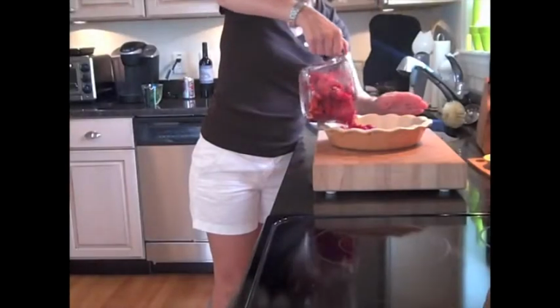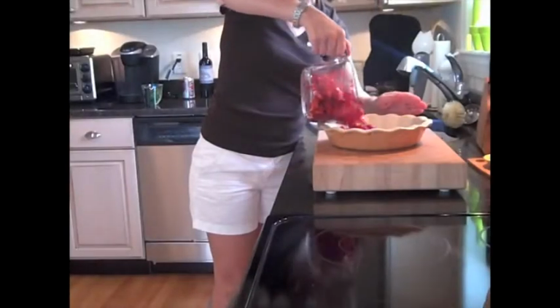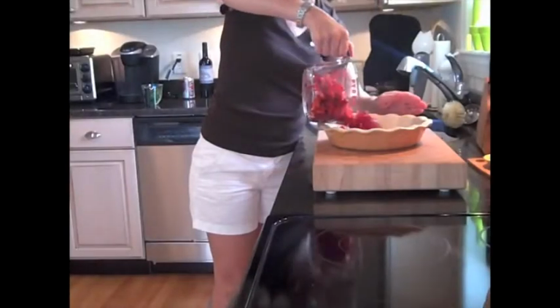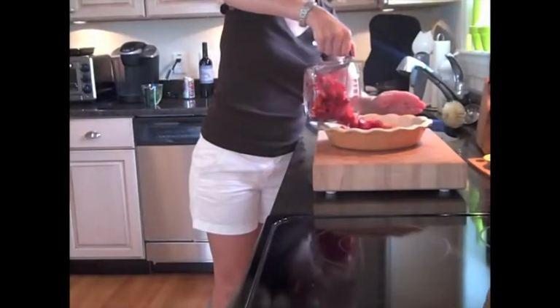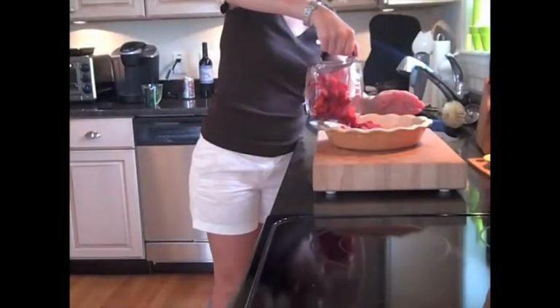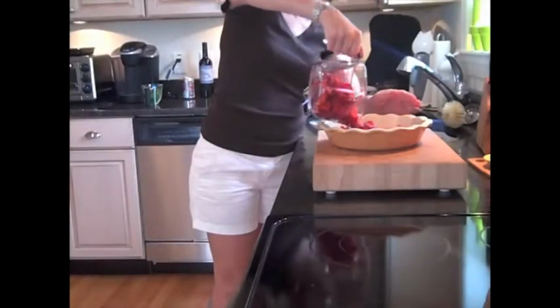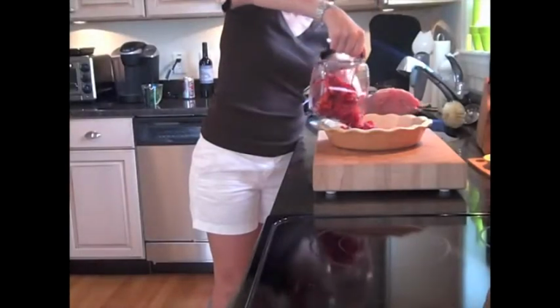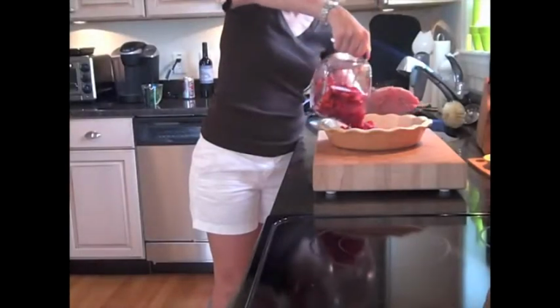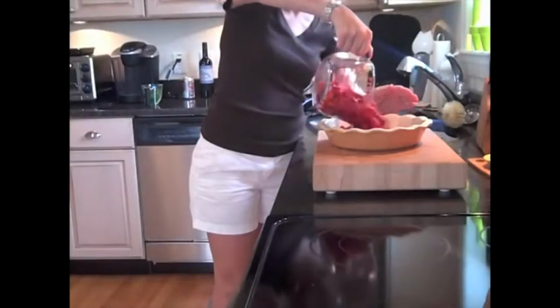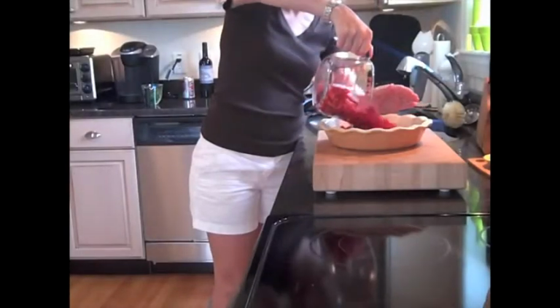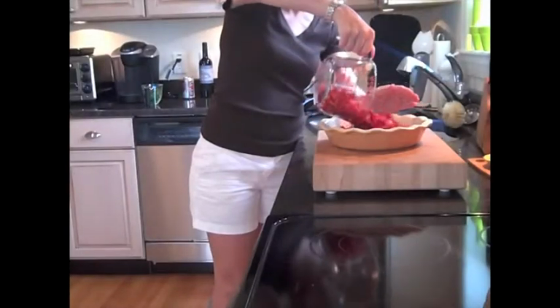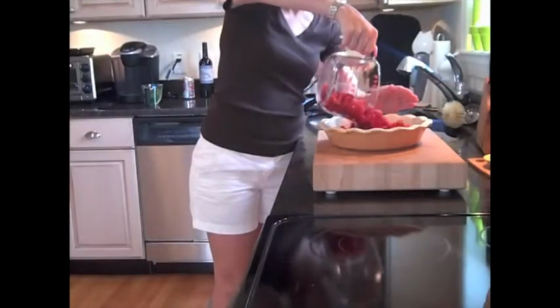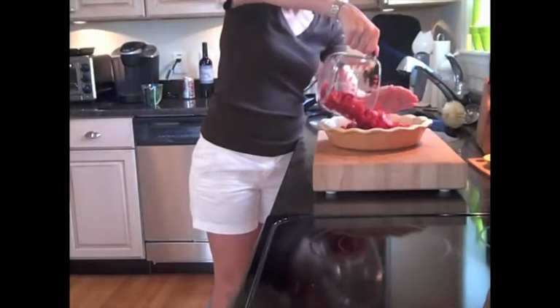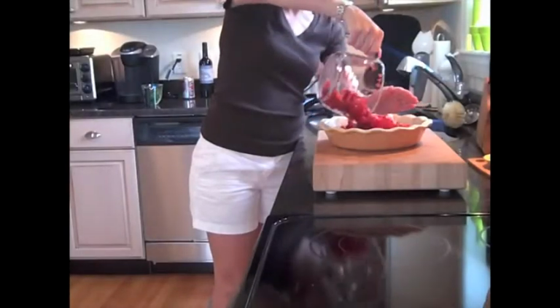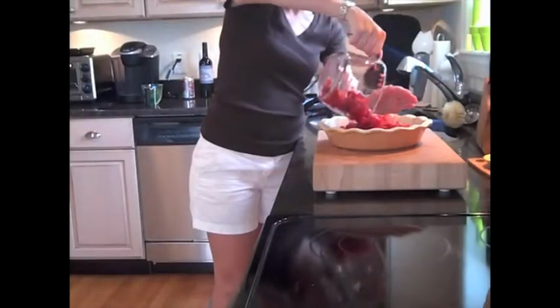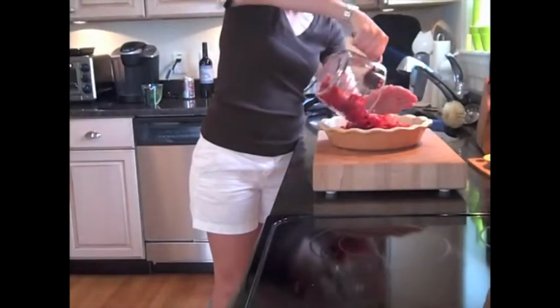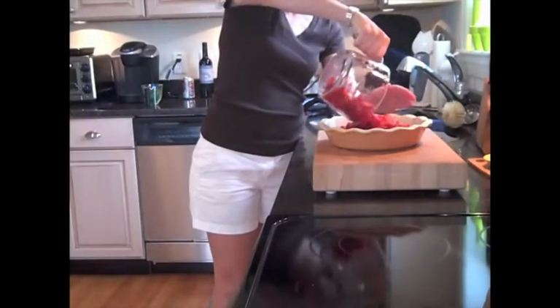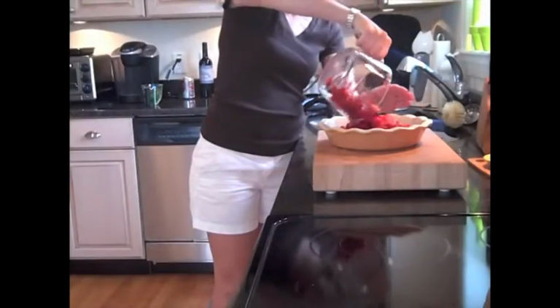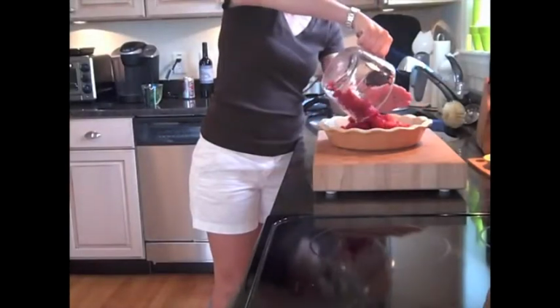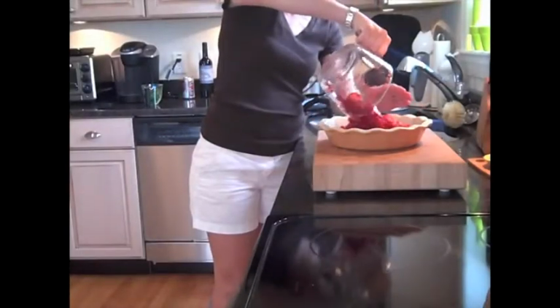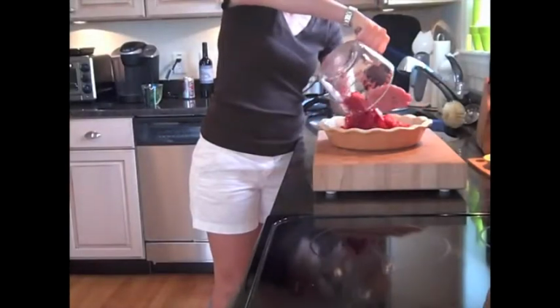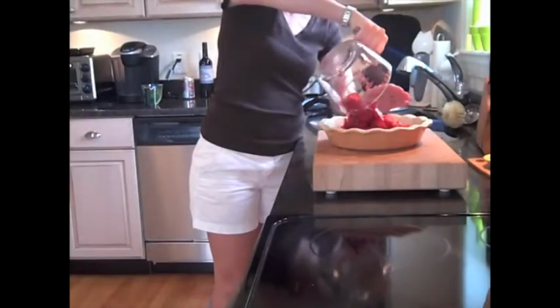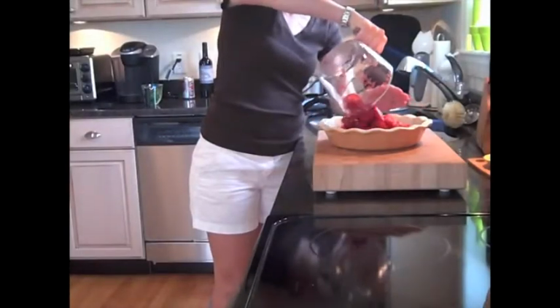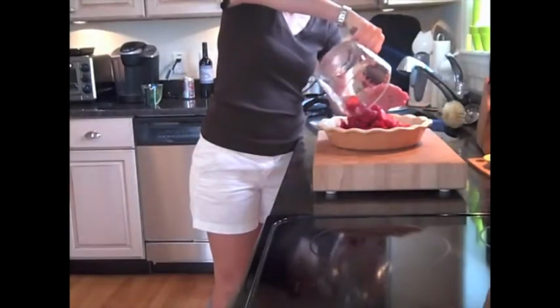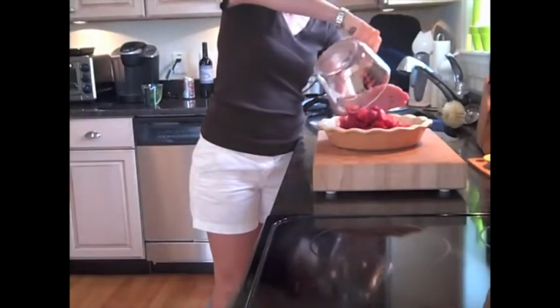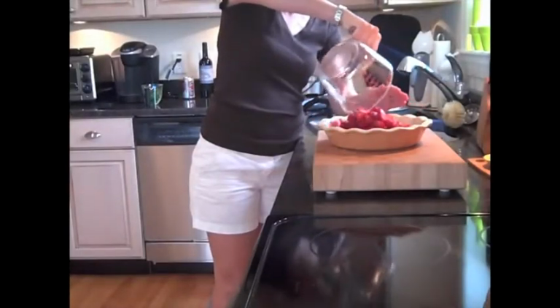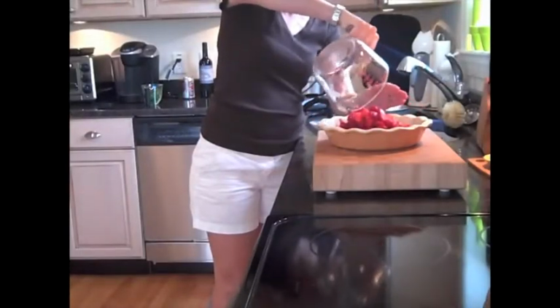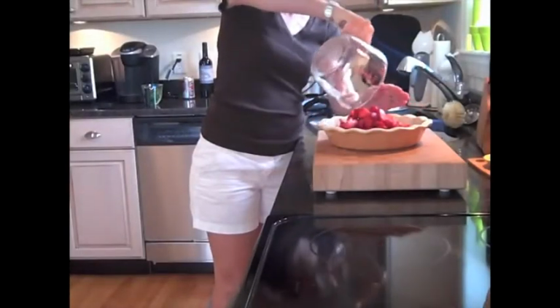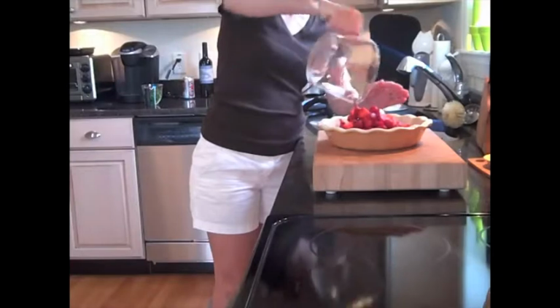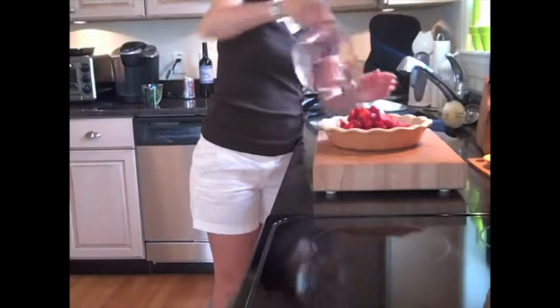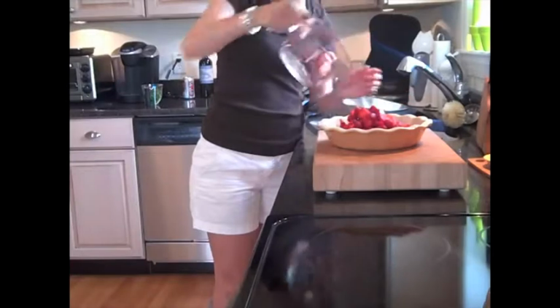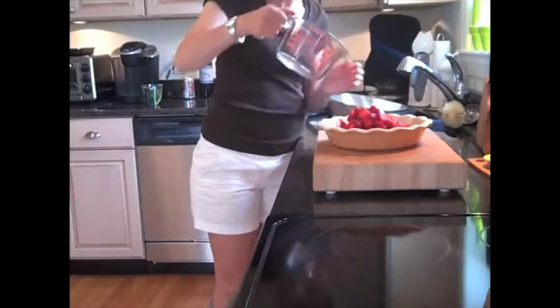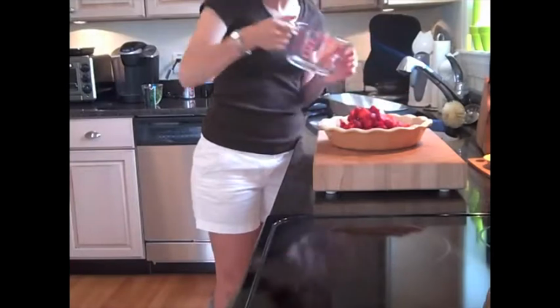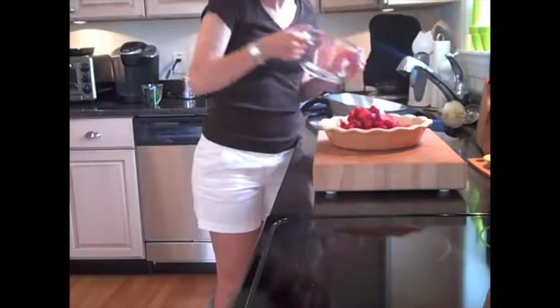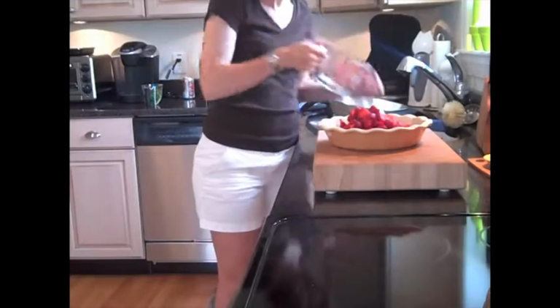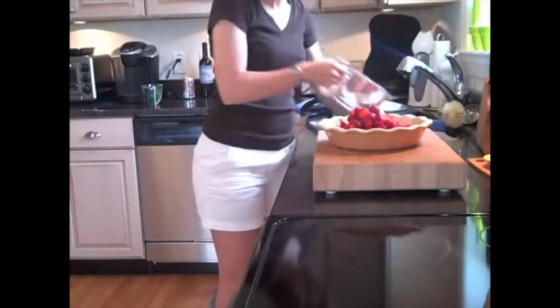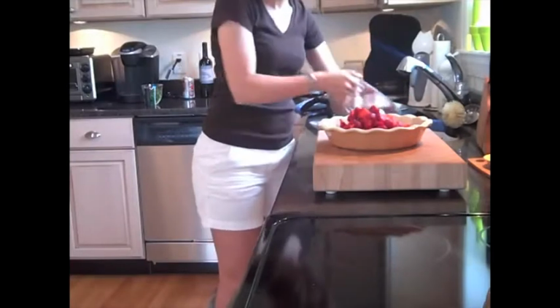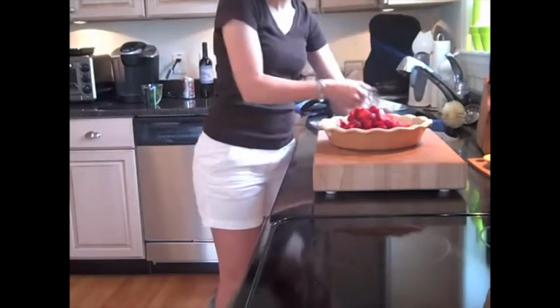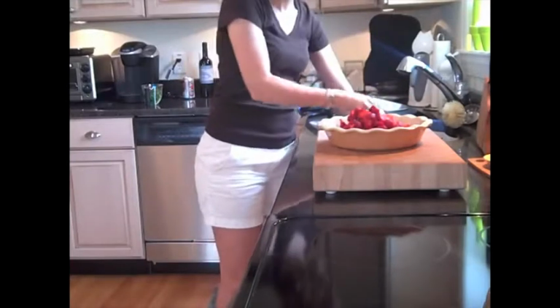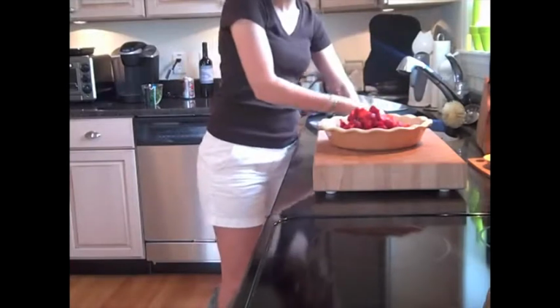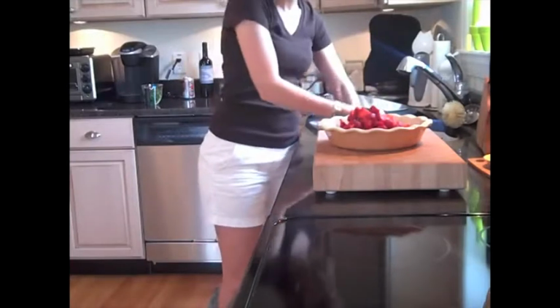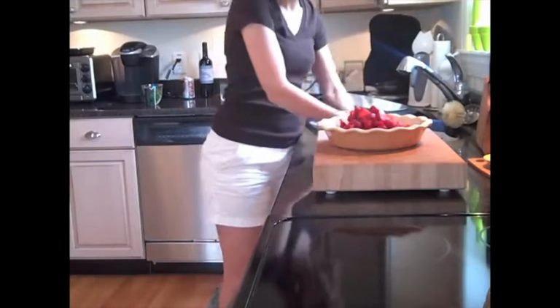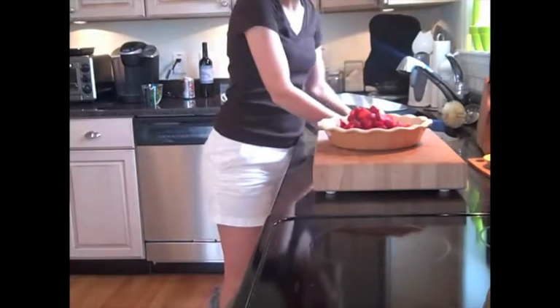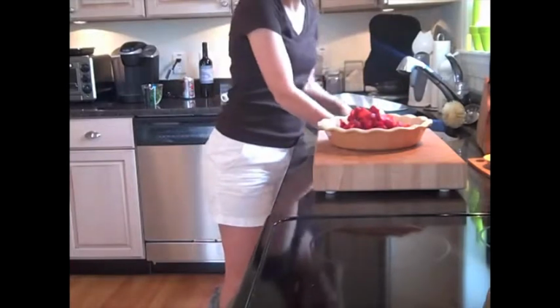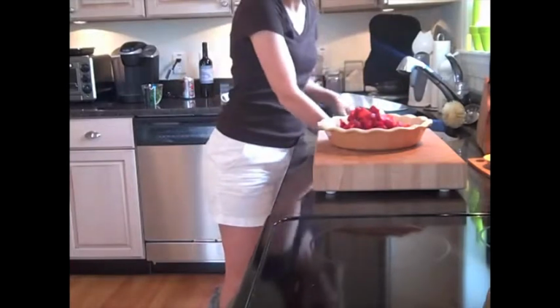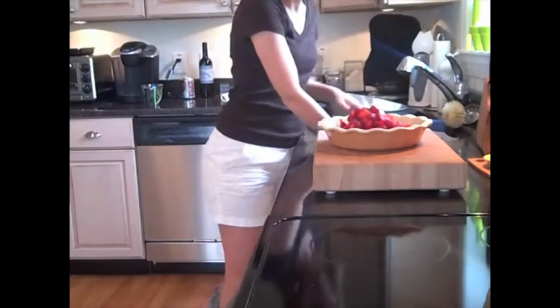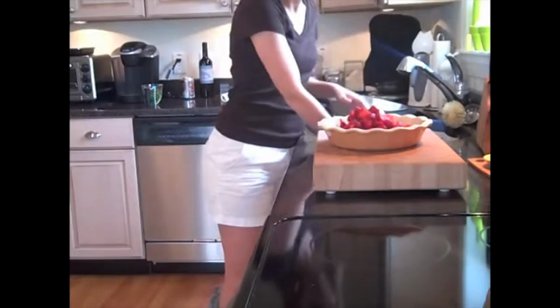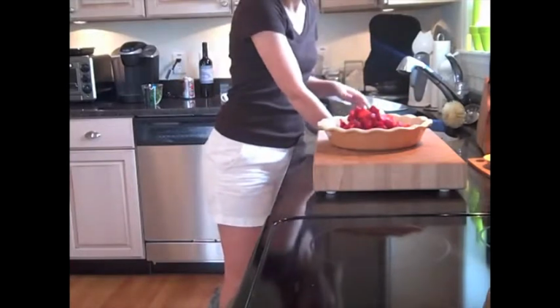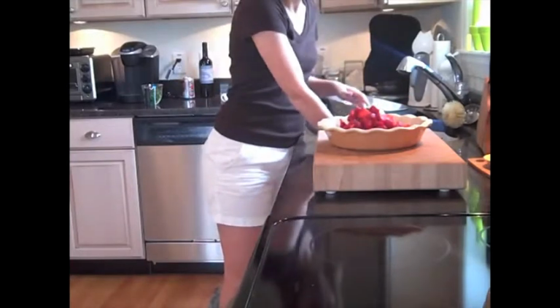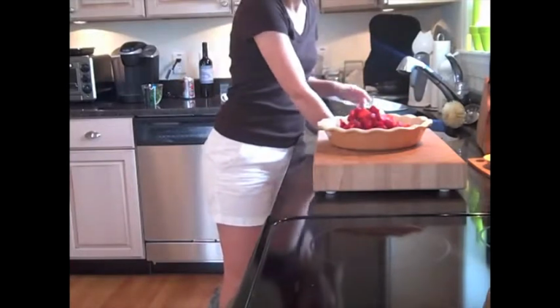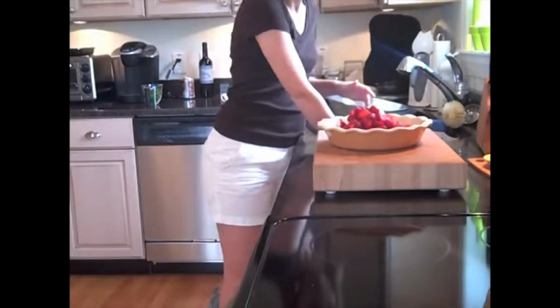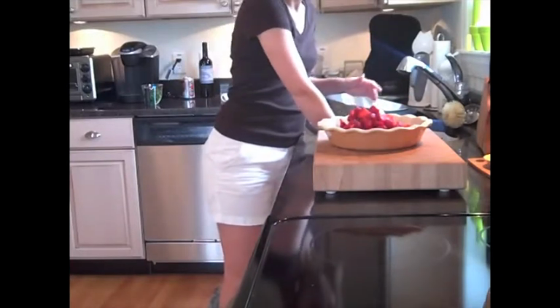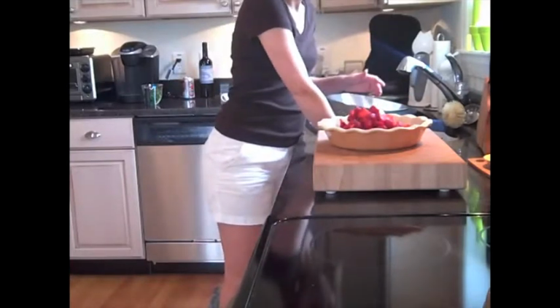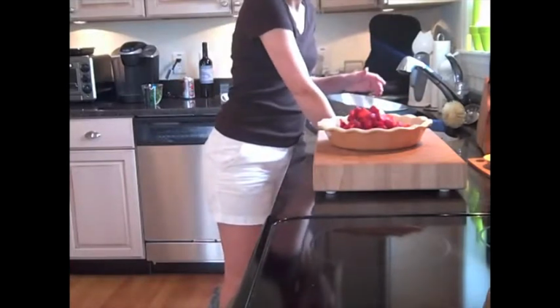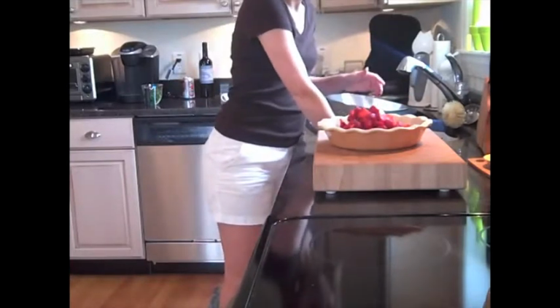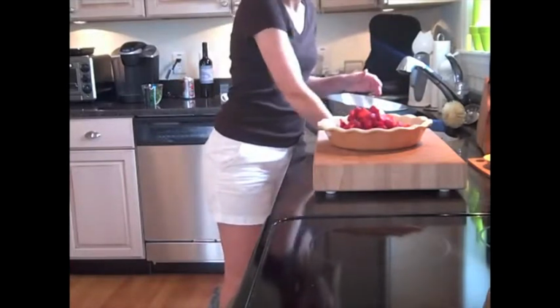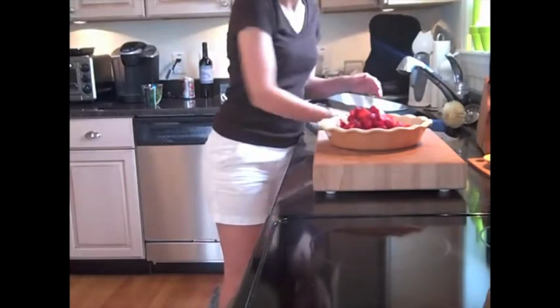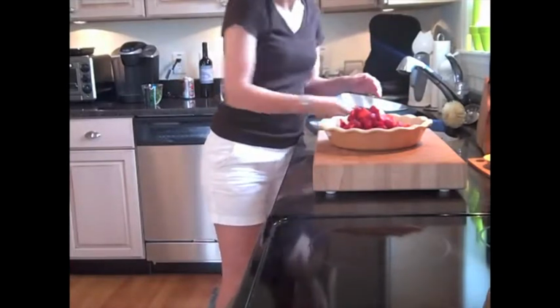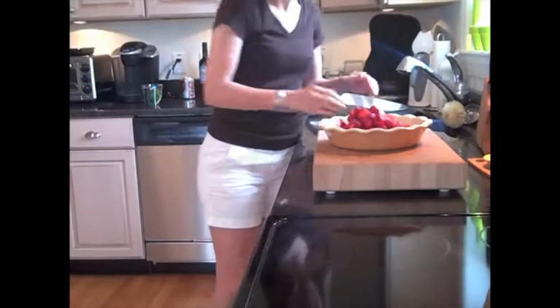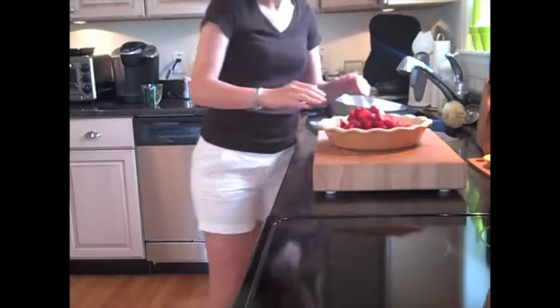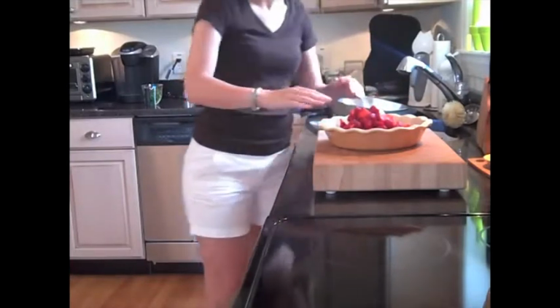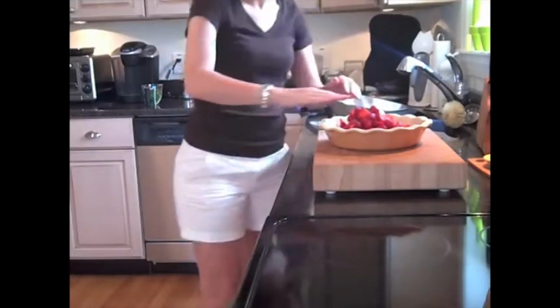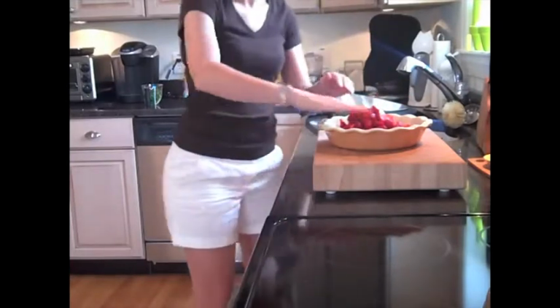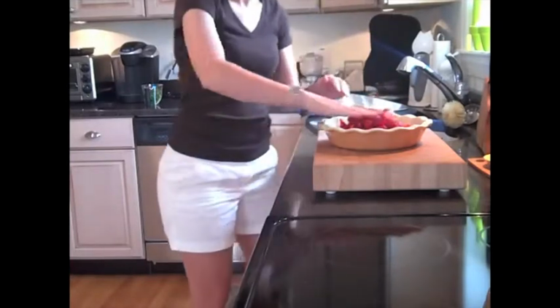This dessert remains liquidy after it's been cooked, so it's best to bake it in a decorative pie plate or the pan you intend to serve it in.